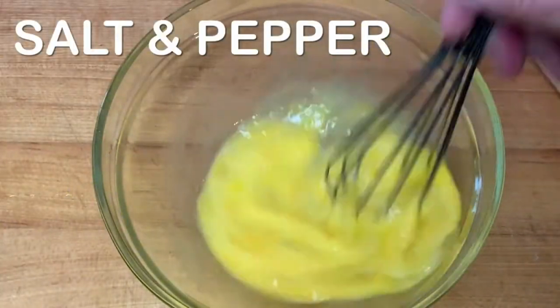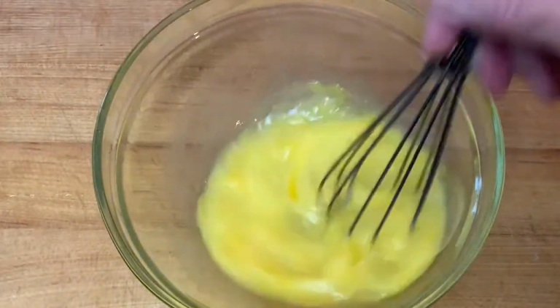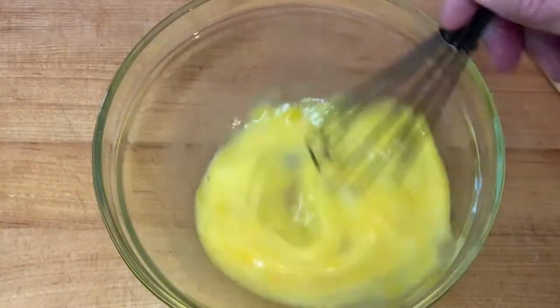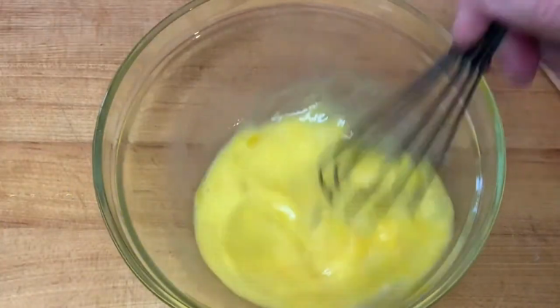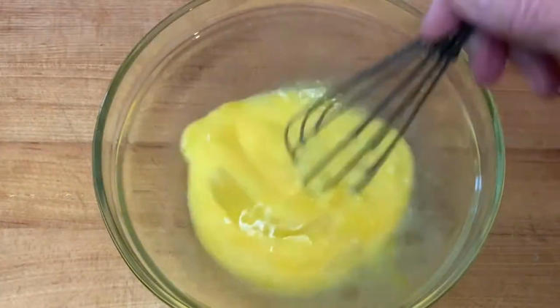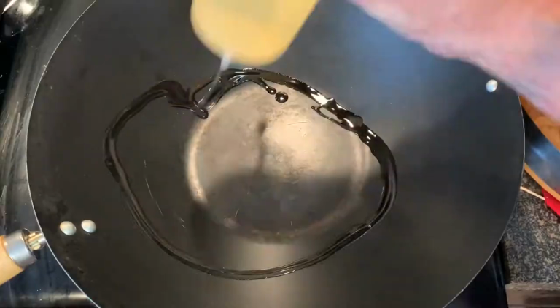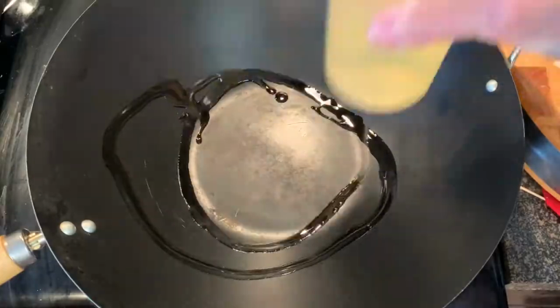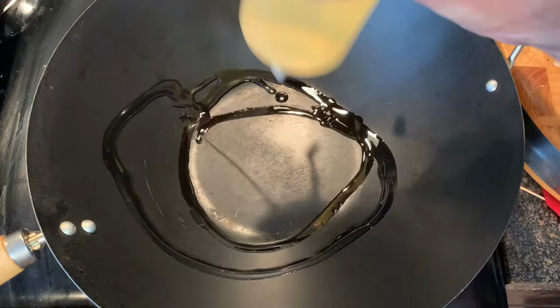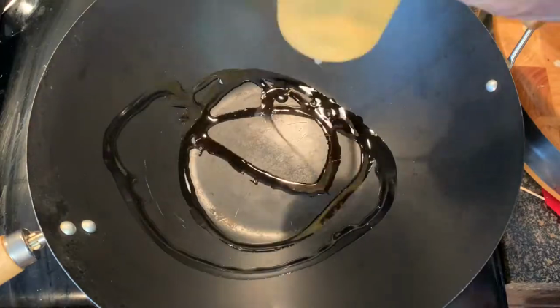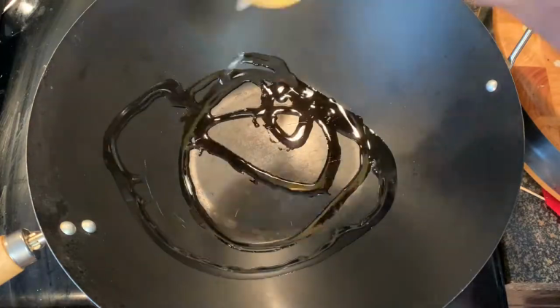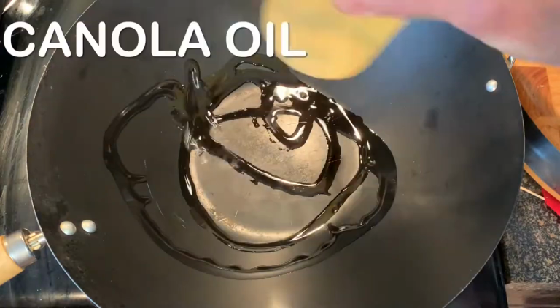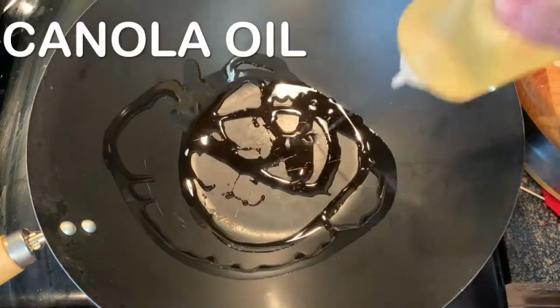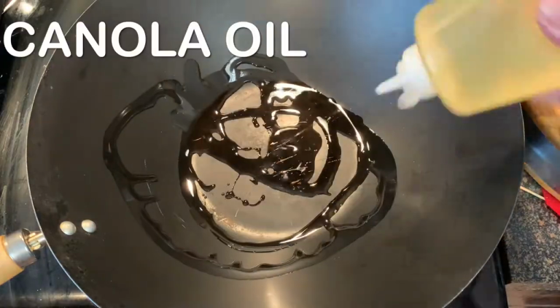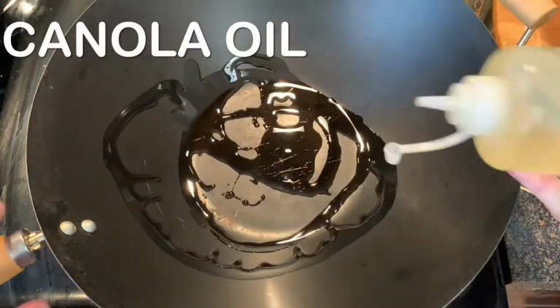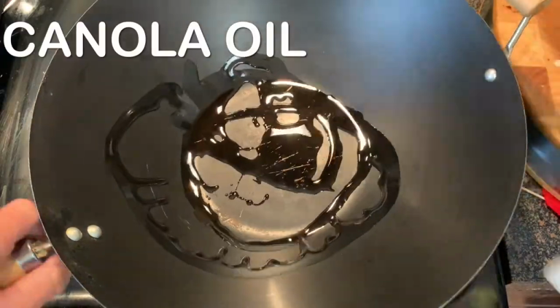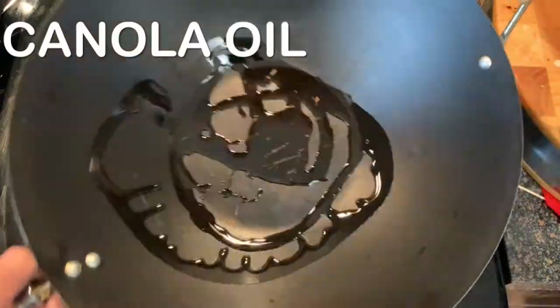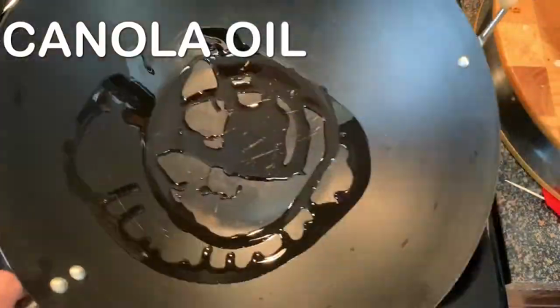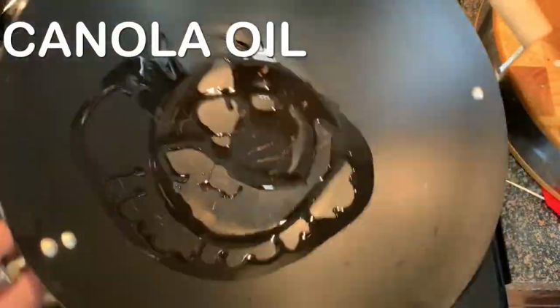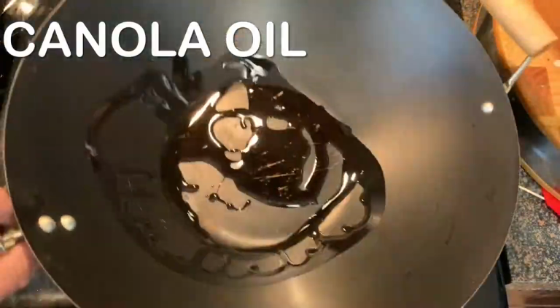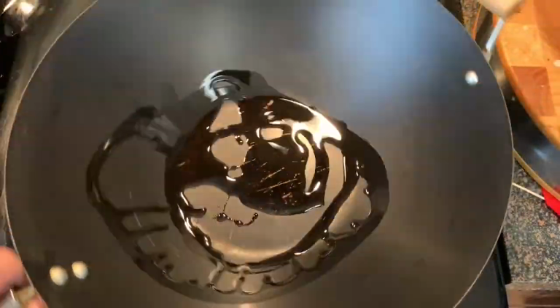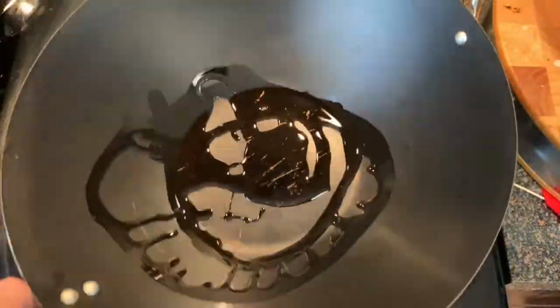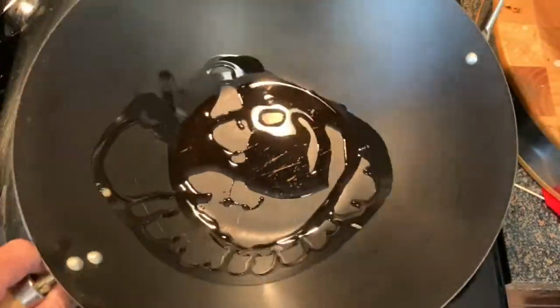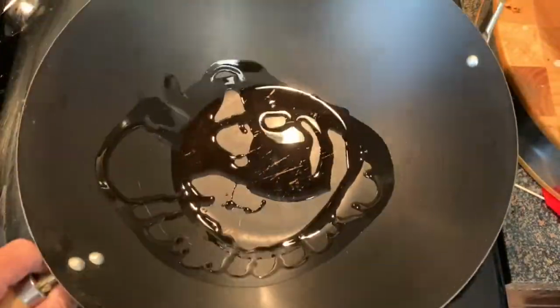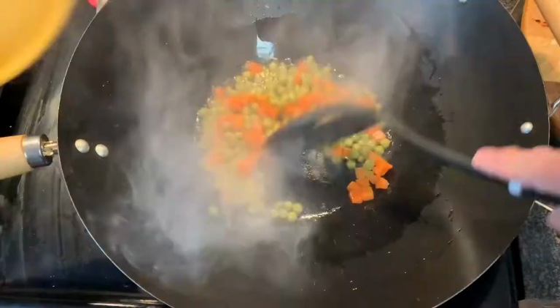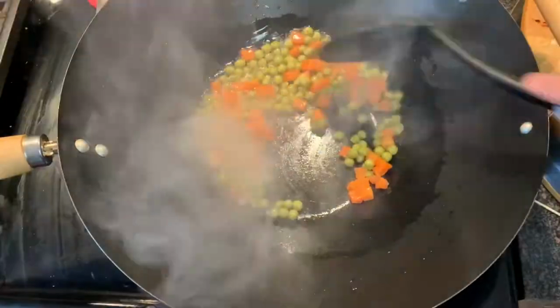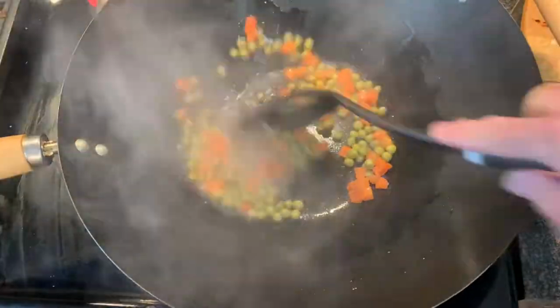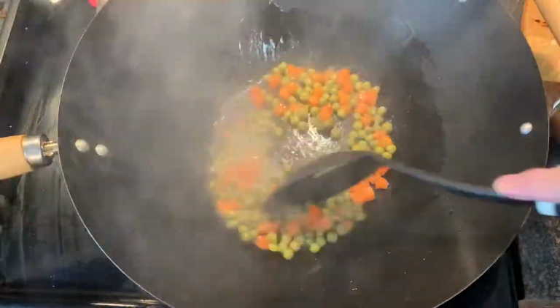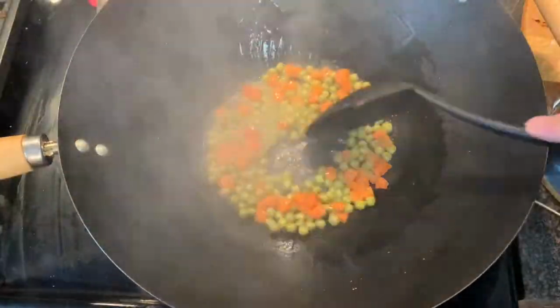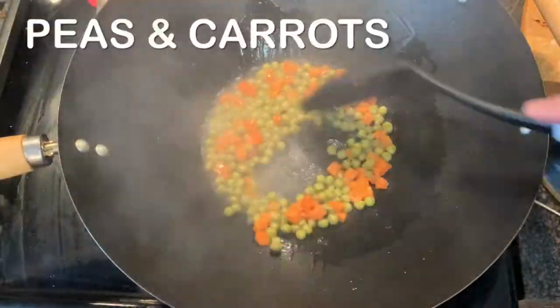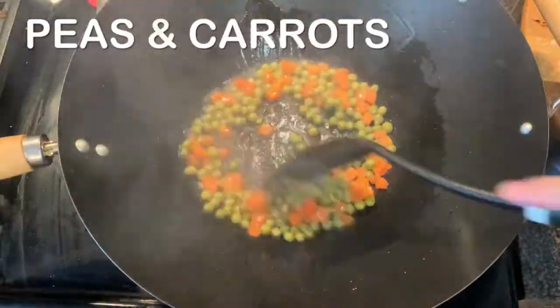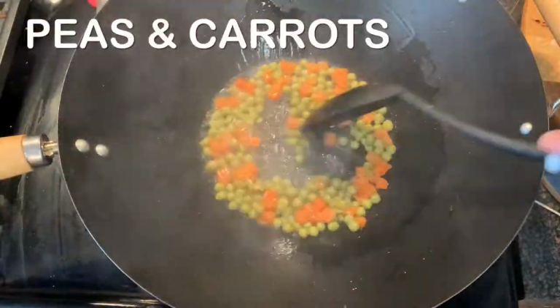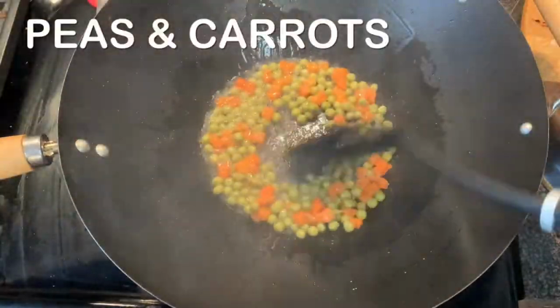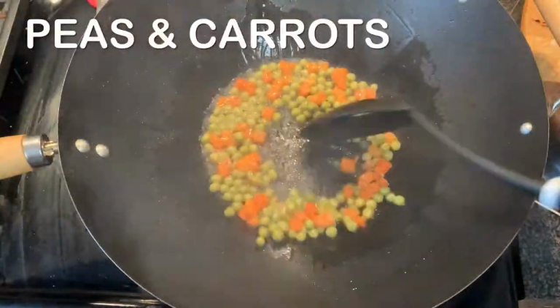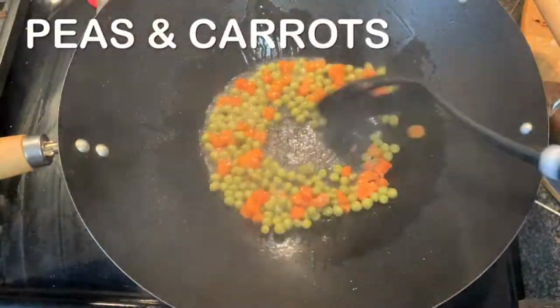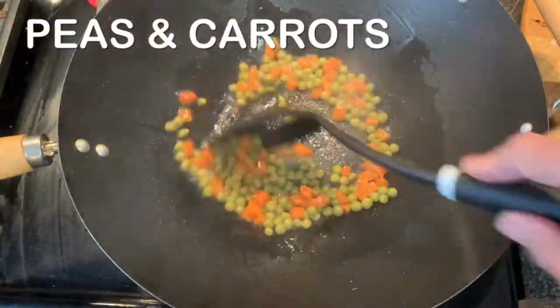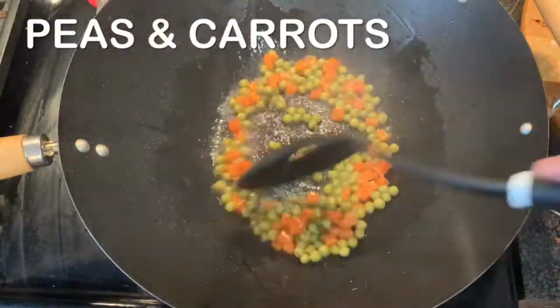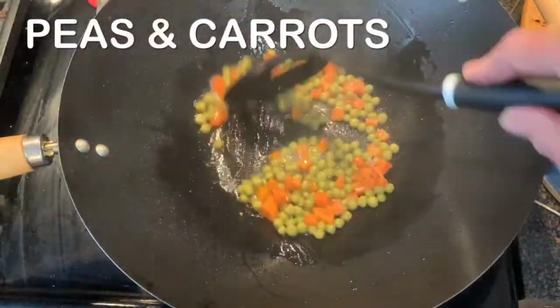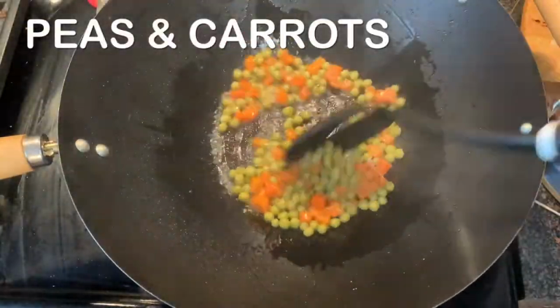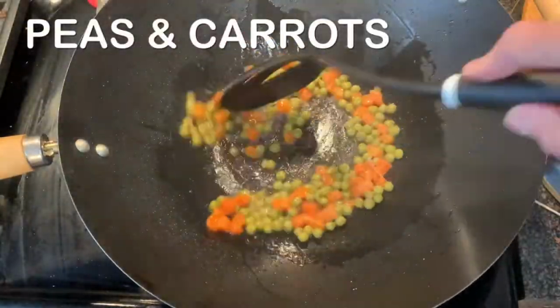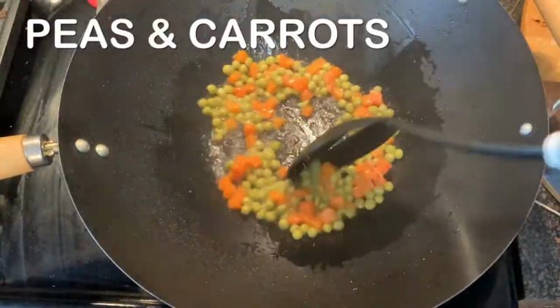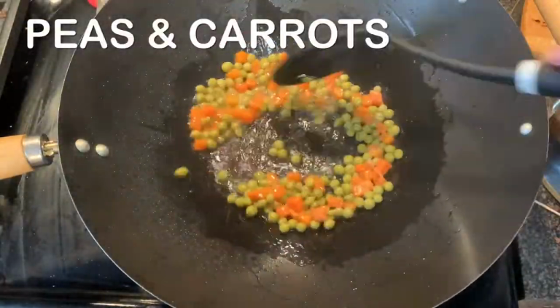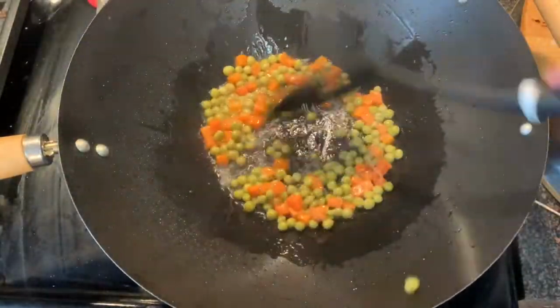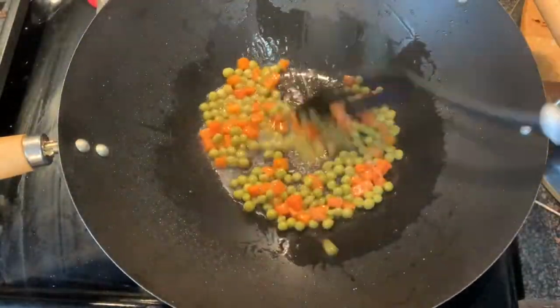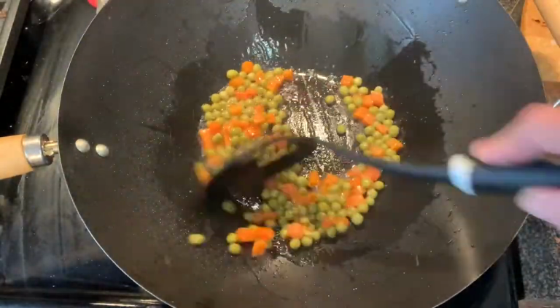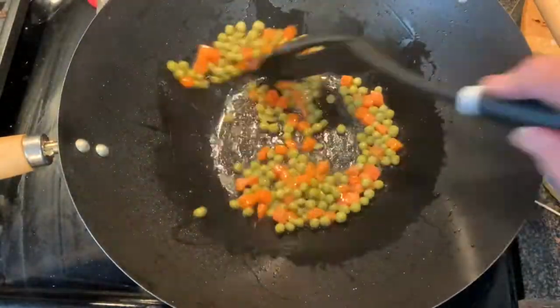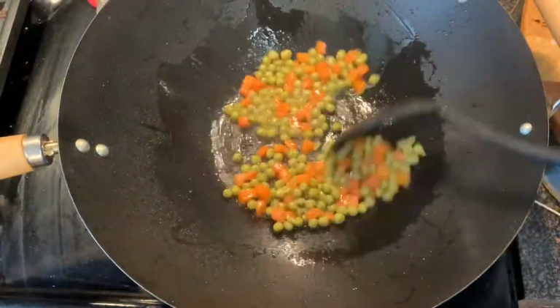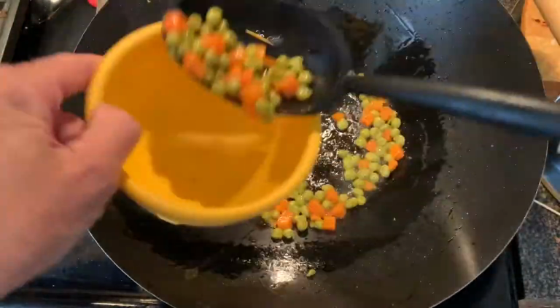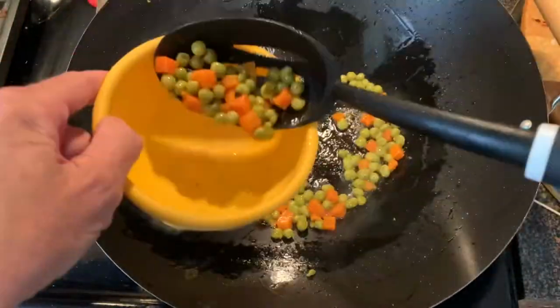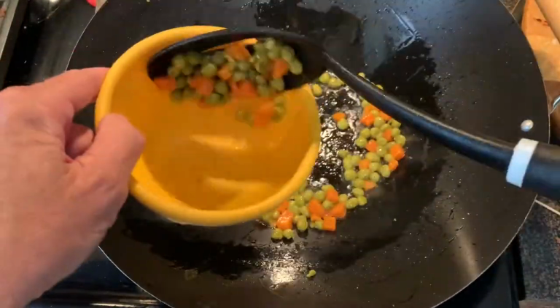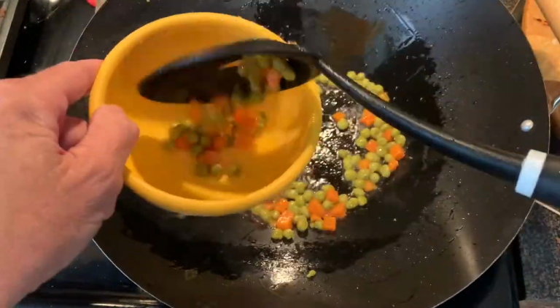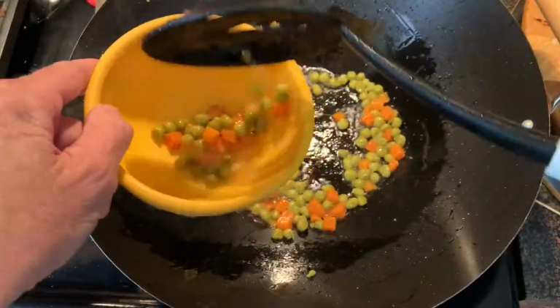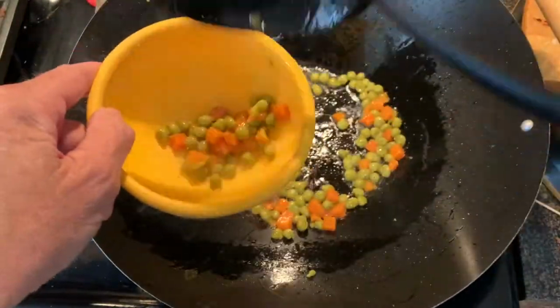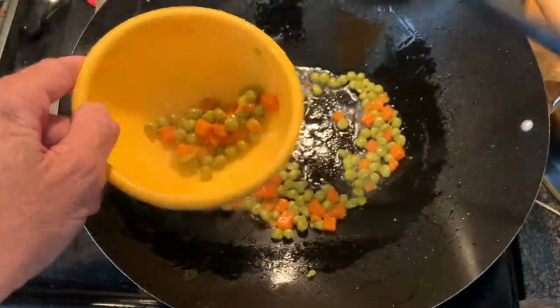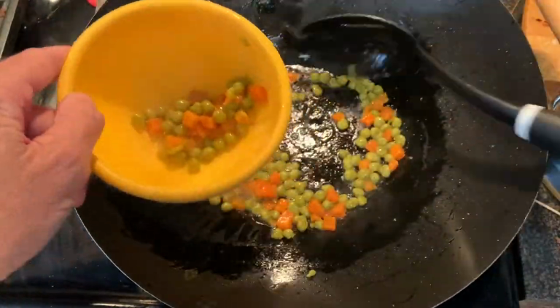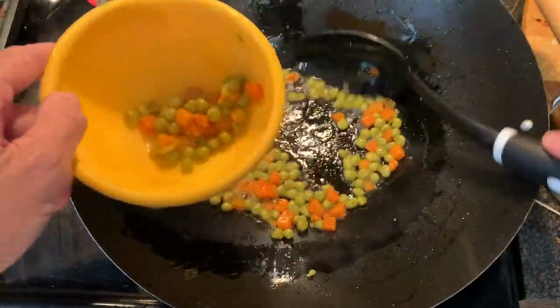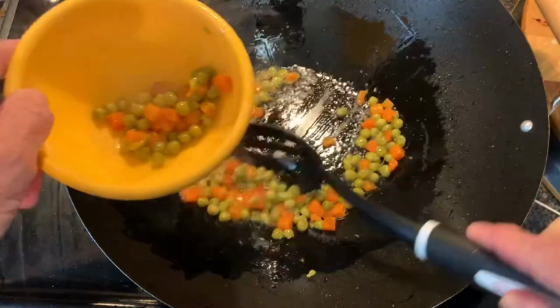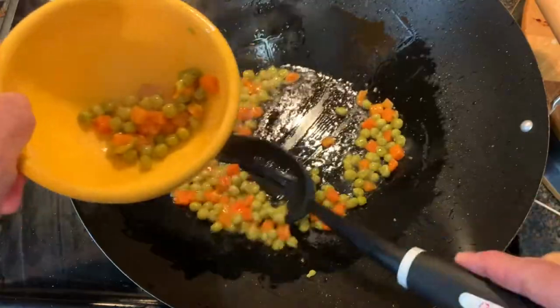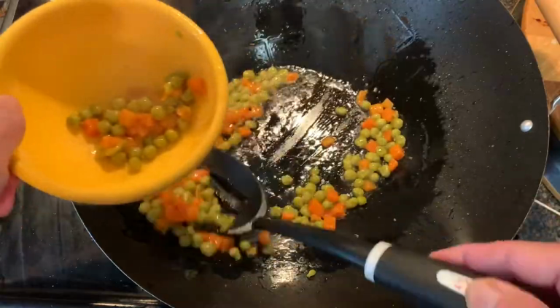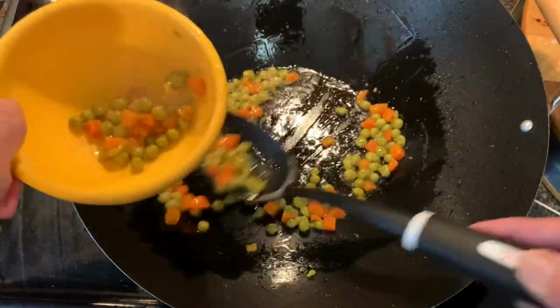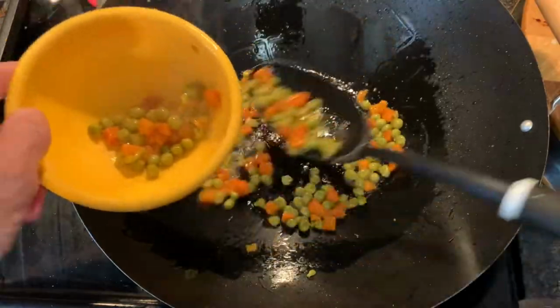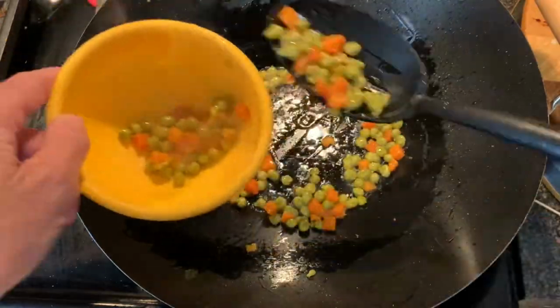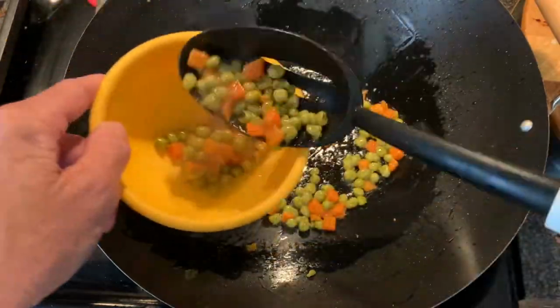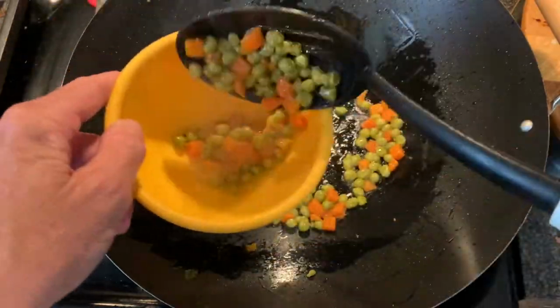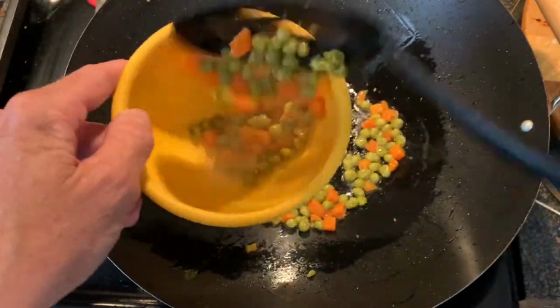Heat a wok on high heat, add some oil and sauté your peas and carrots, and then remove those and set them aside.